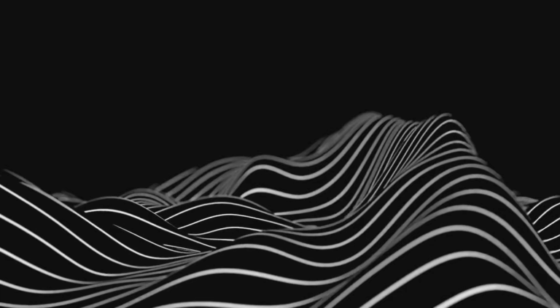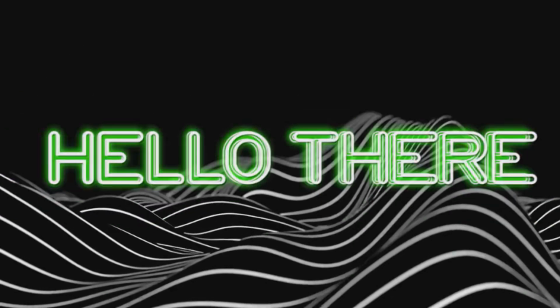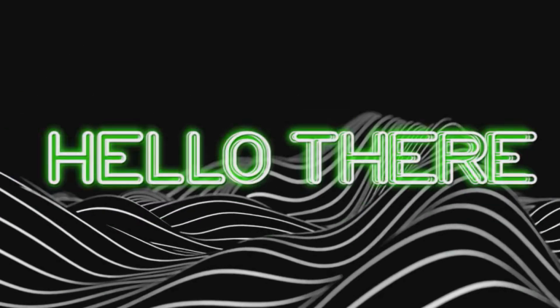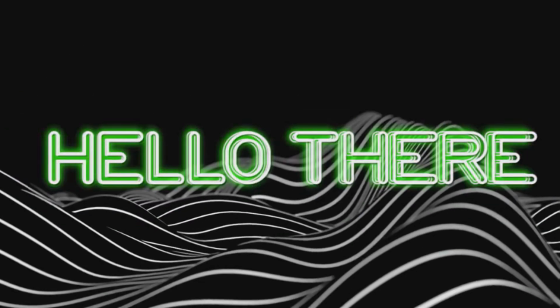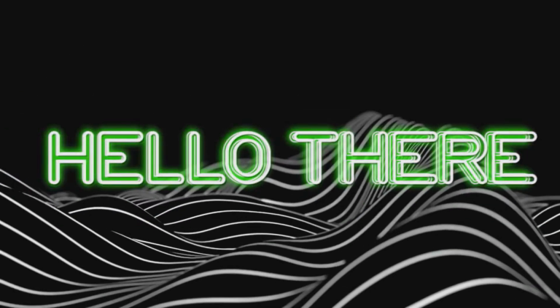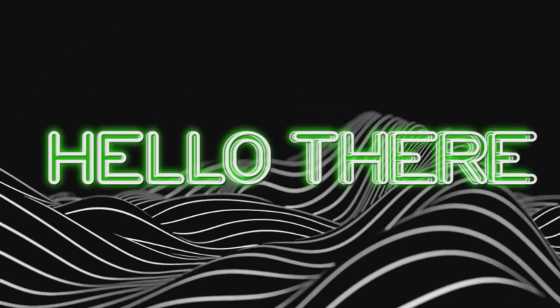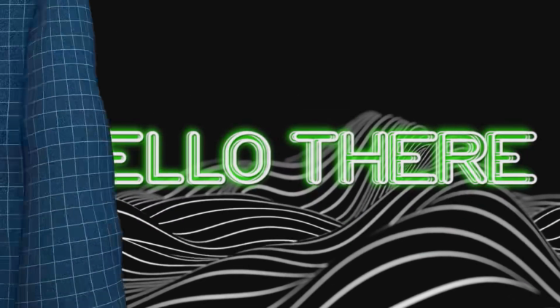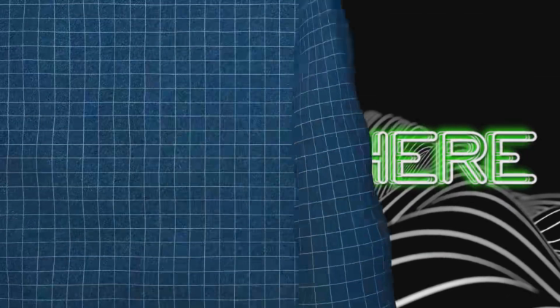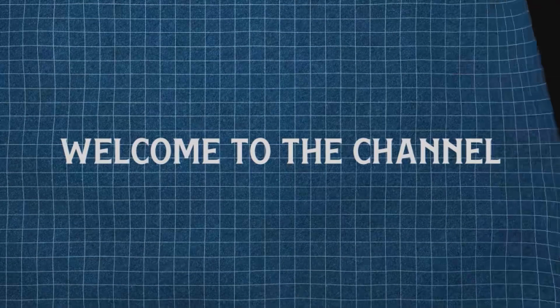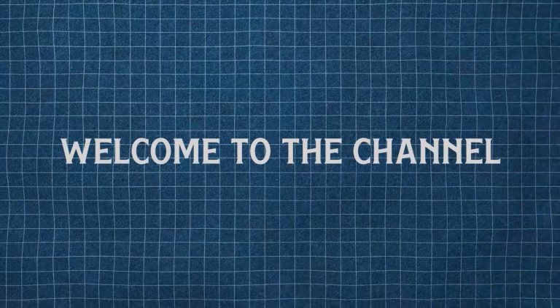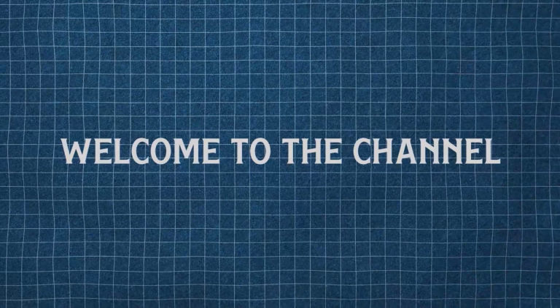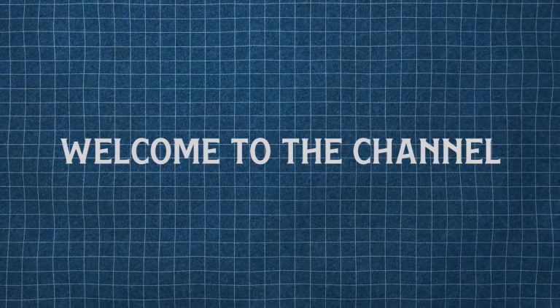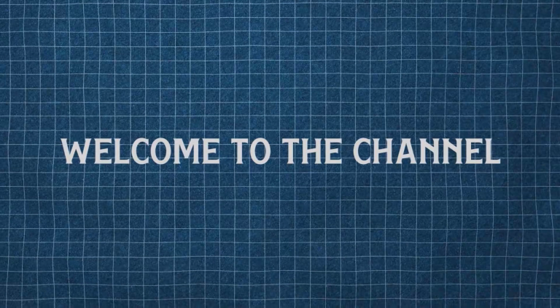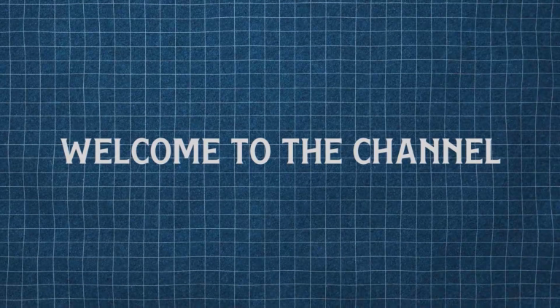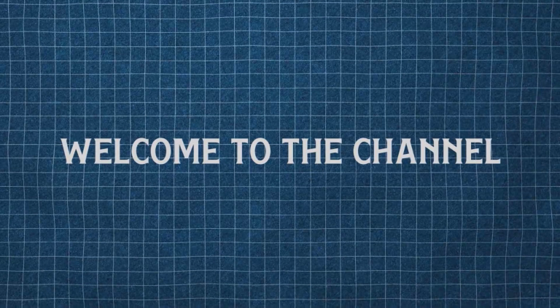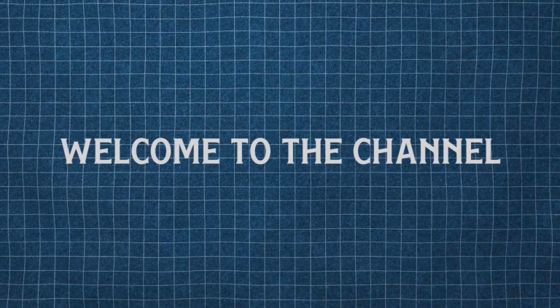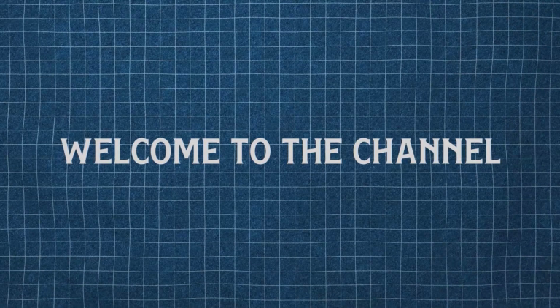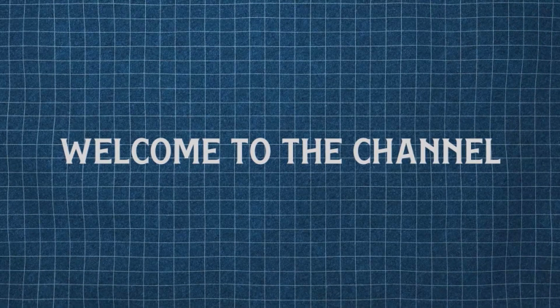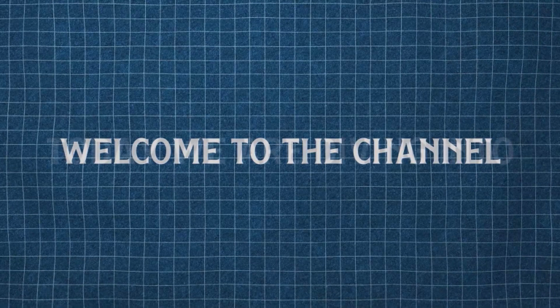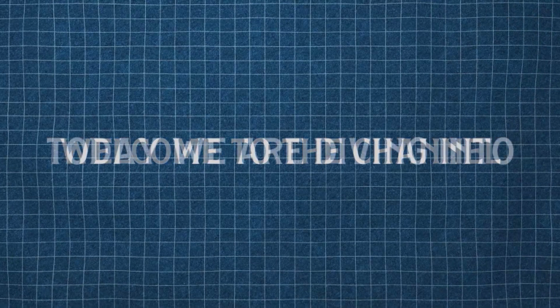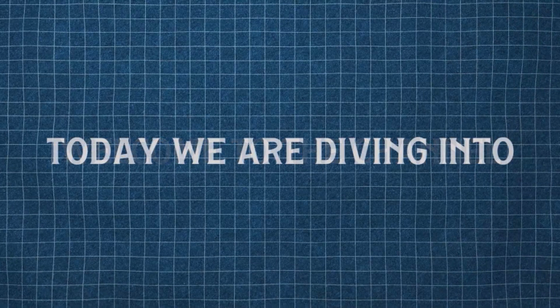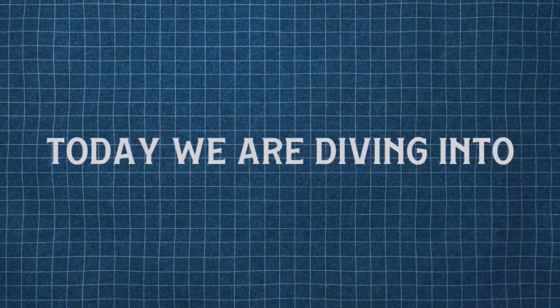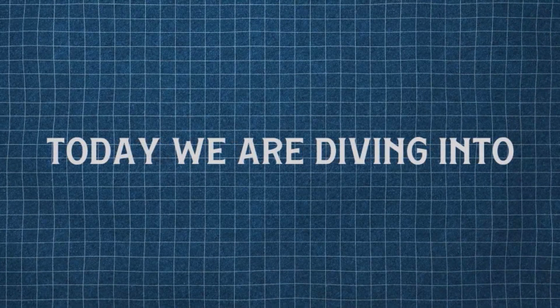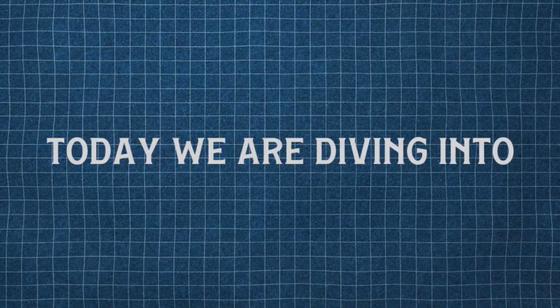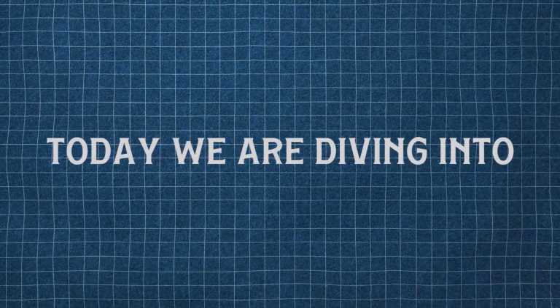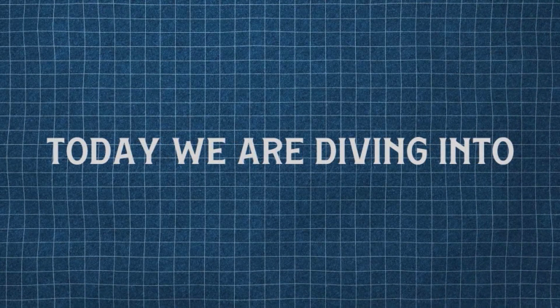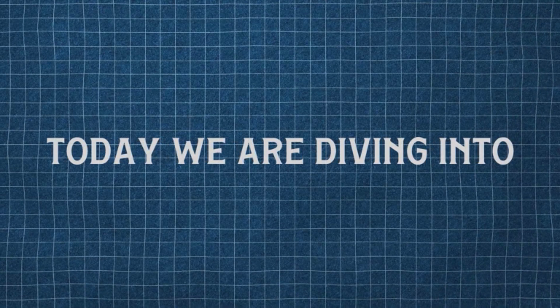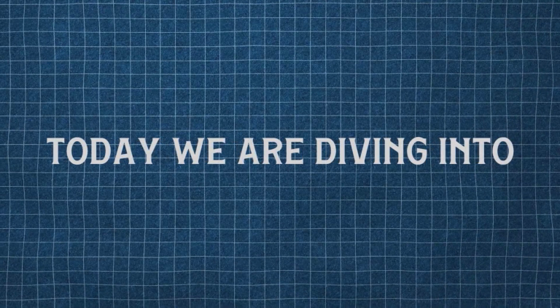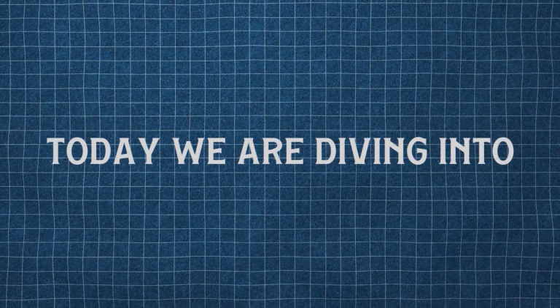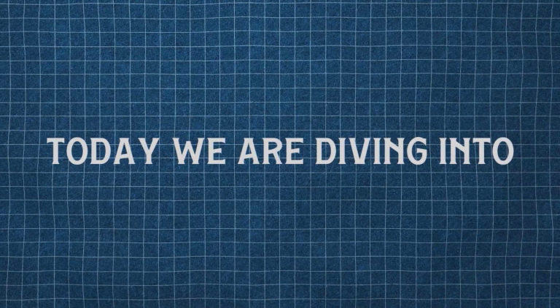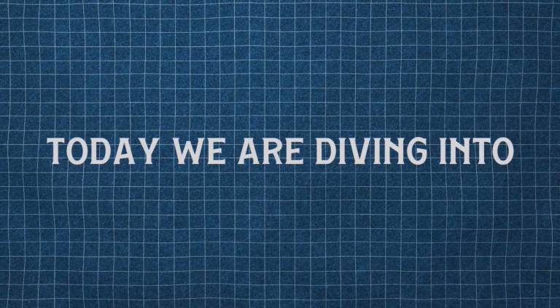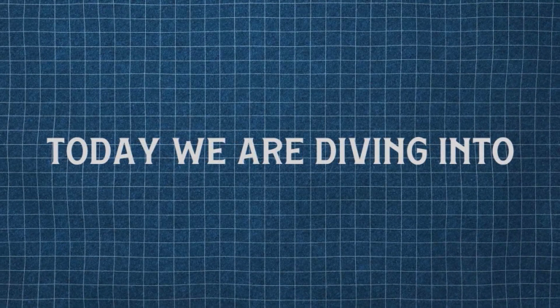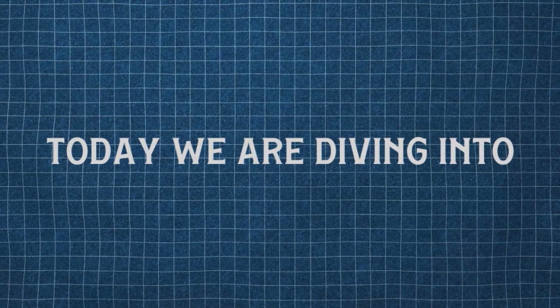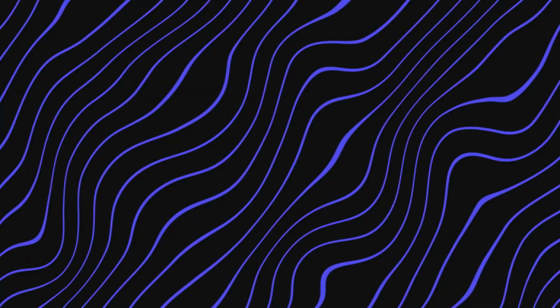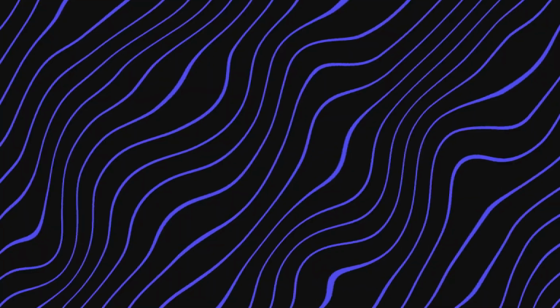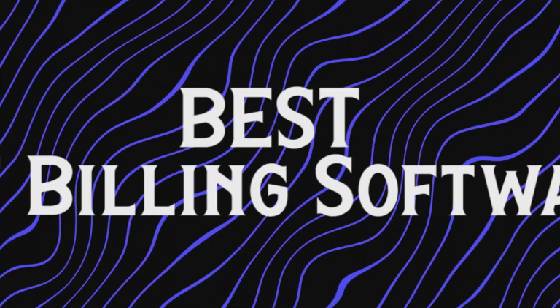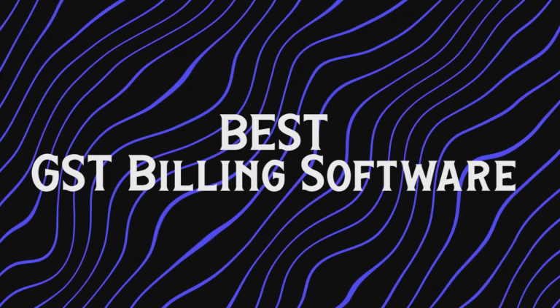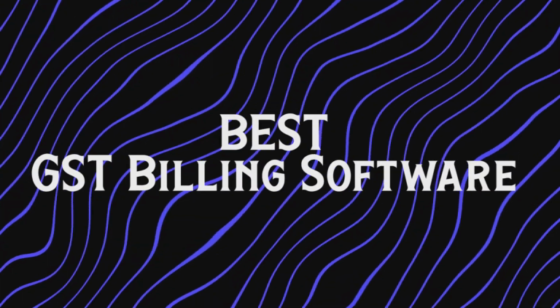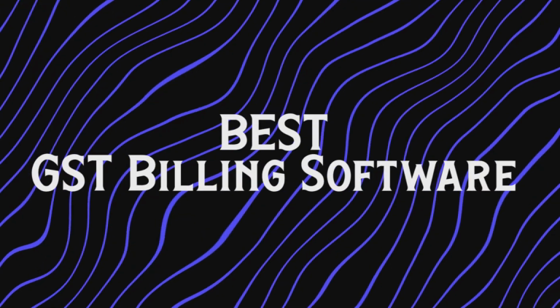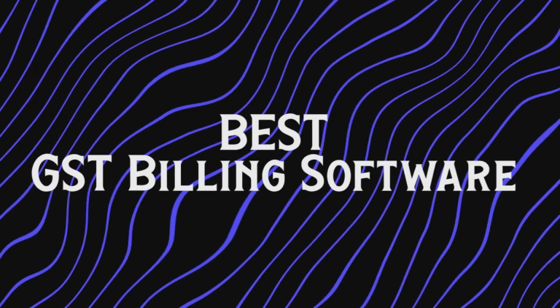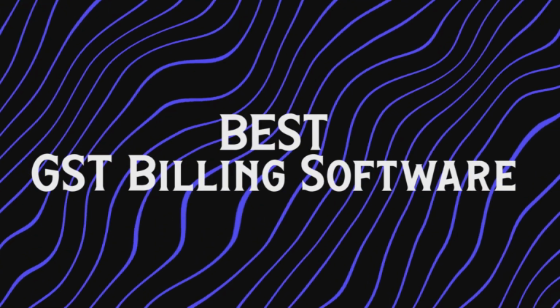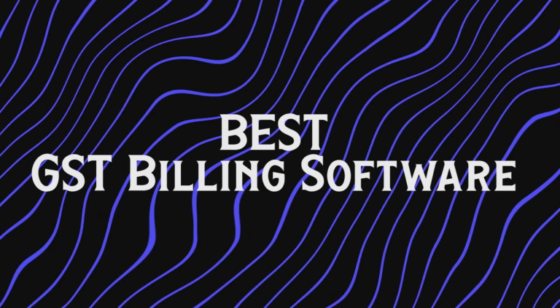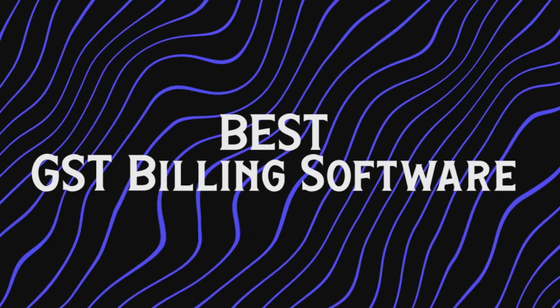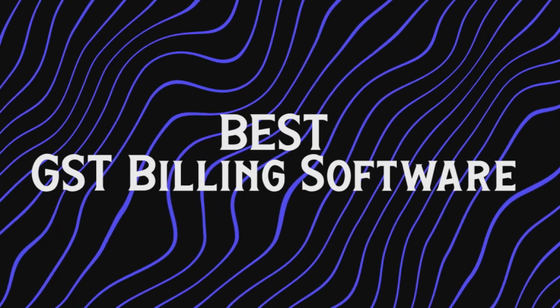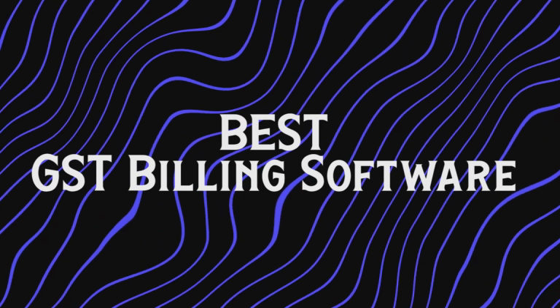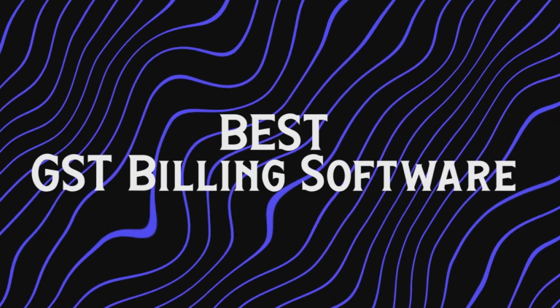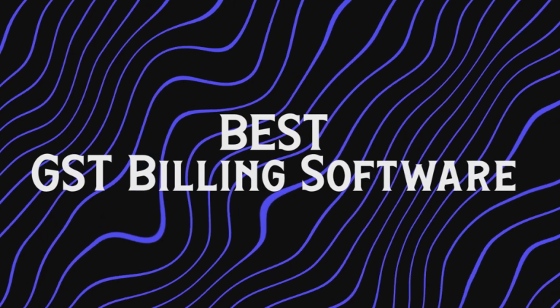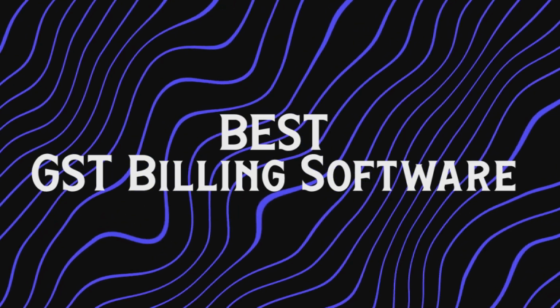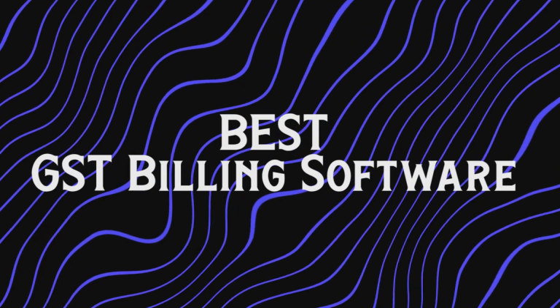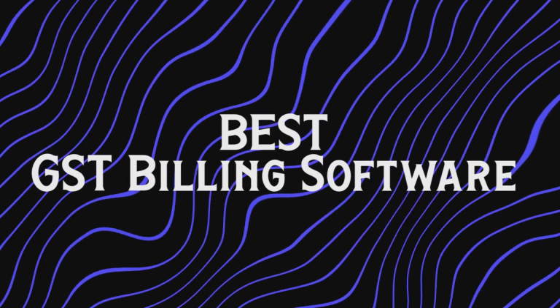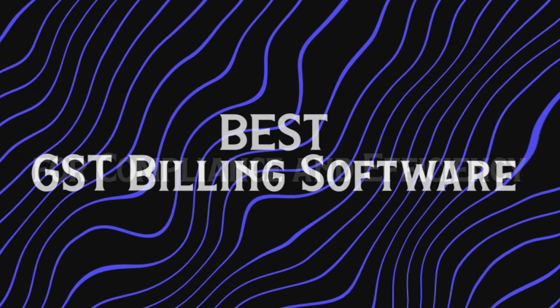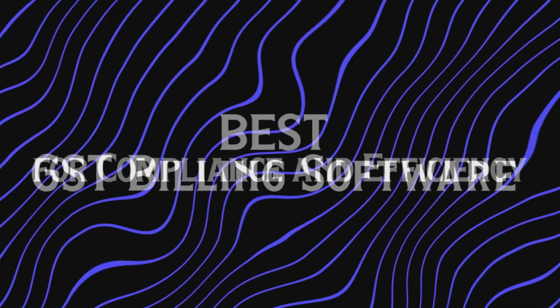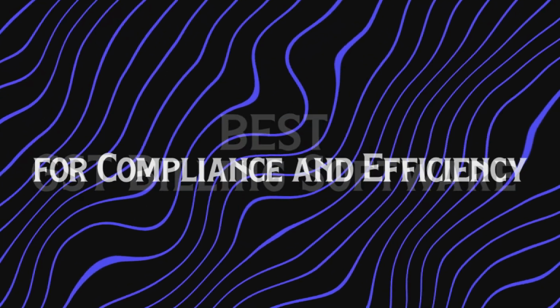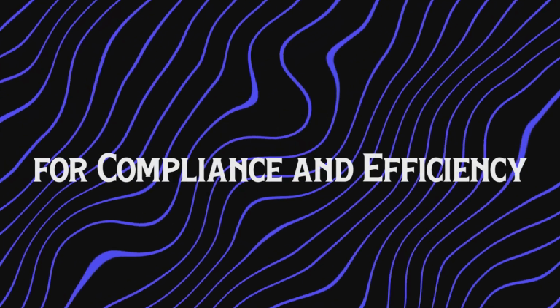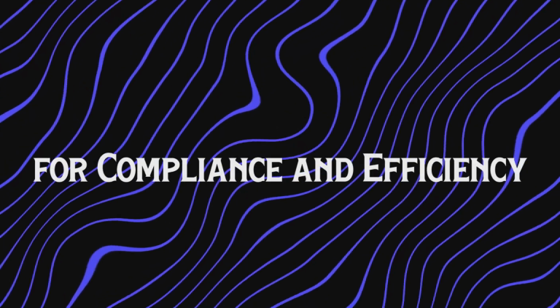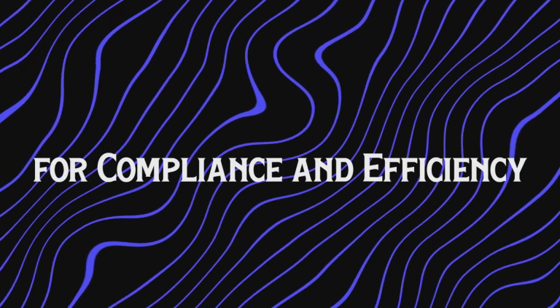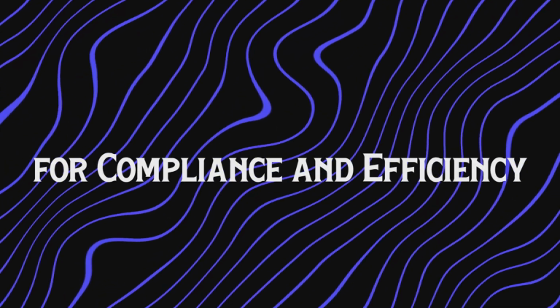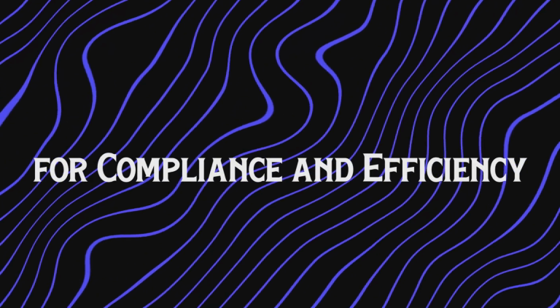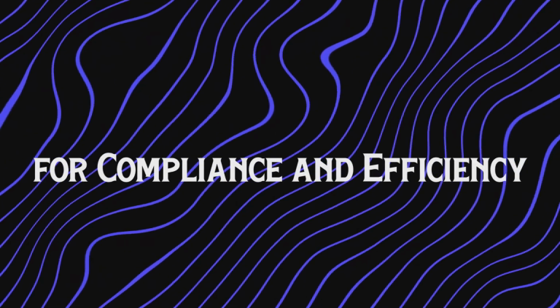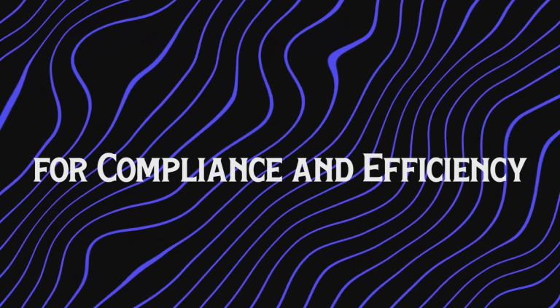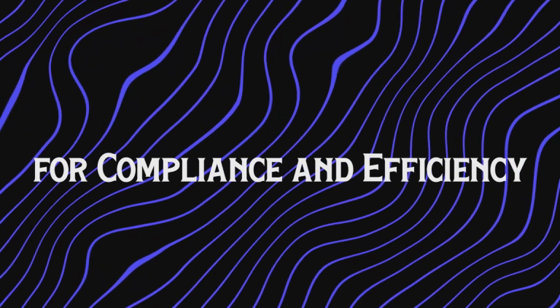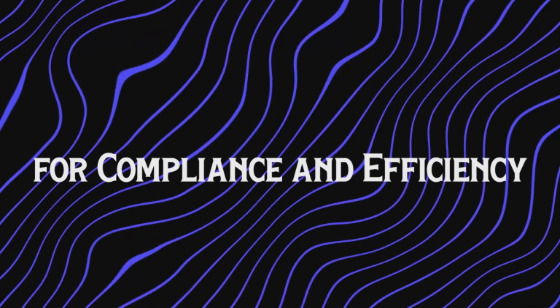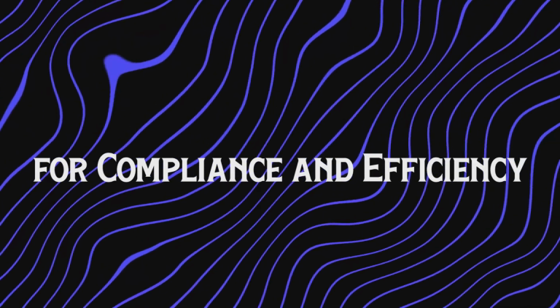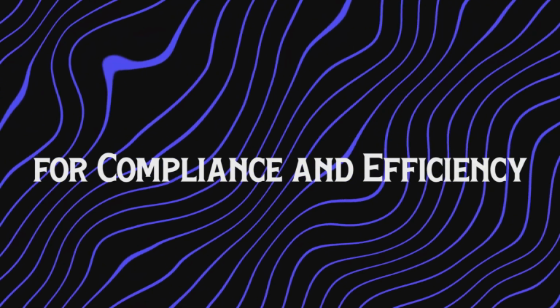Hello there, welcome to the channel. Today we are diving into the best GST billing software for compliance and efficiency.